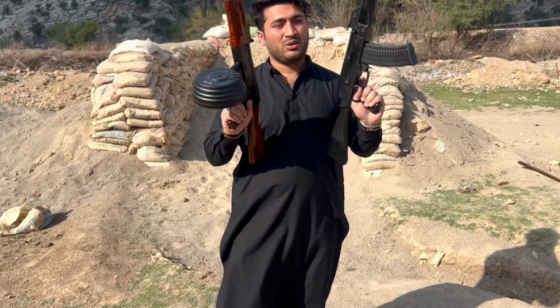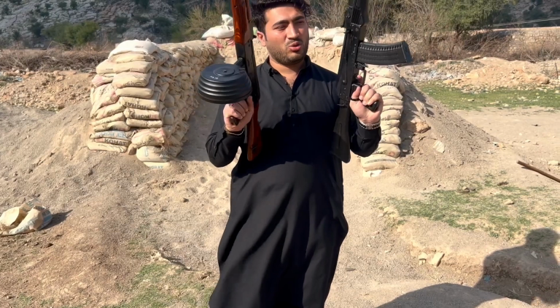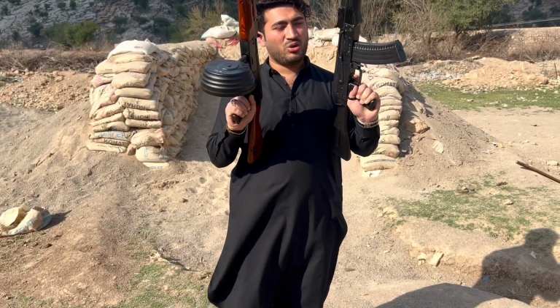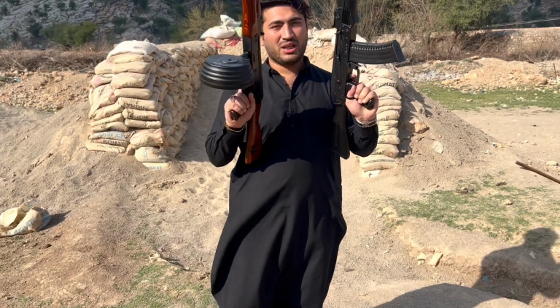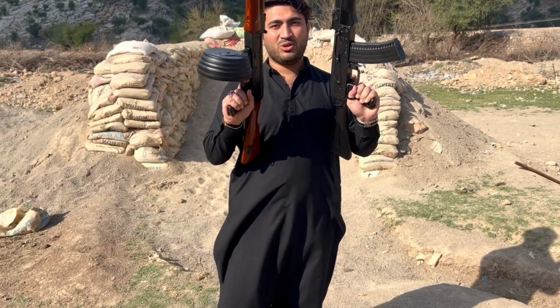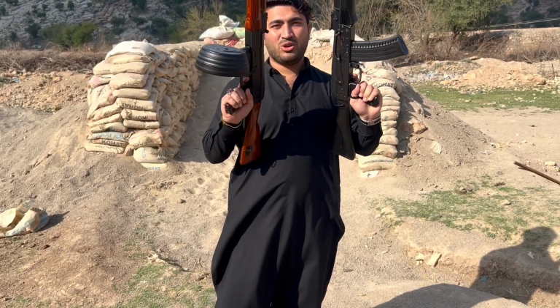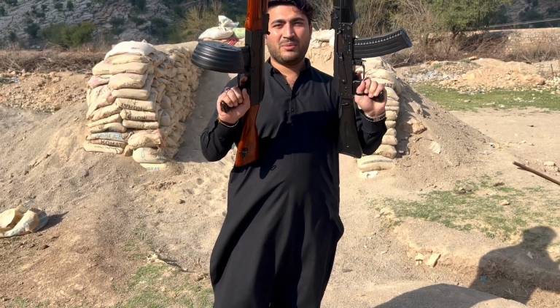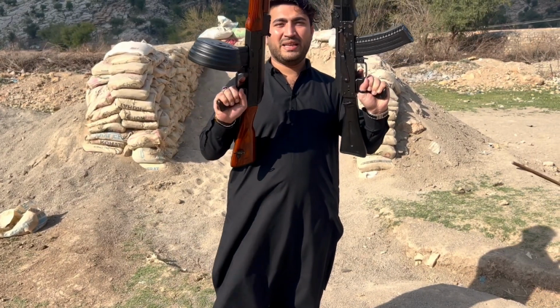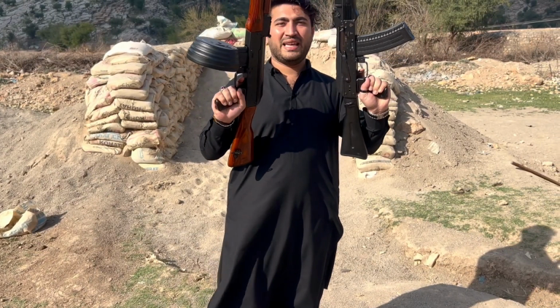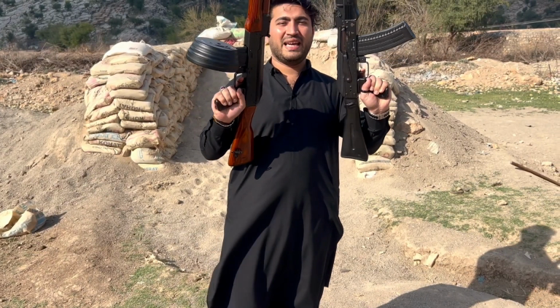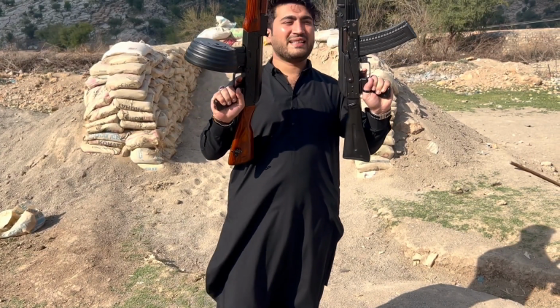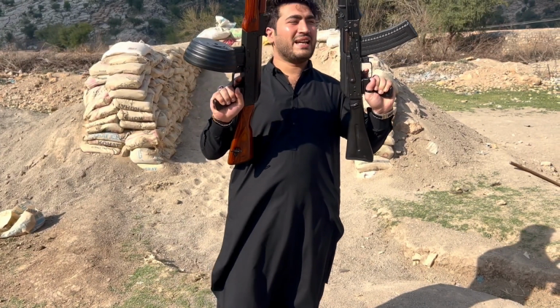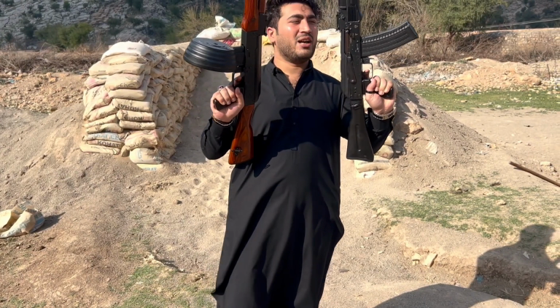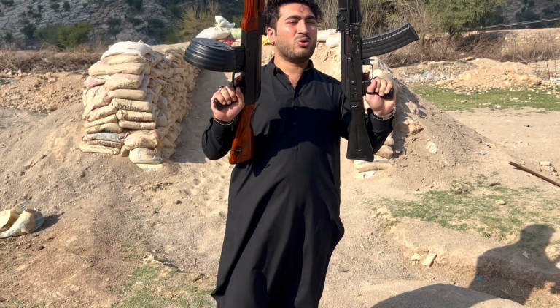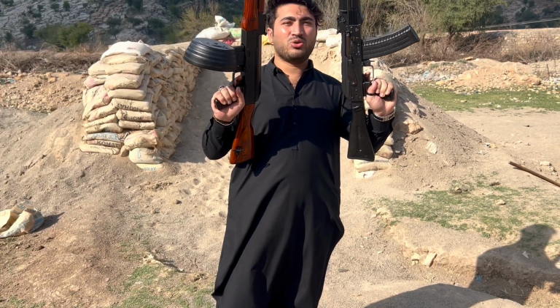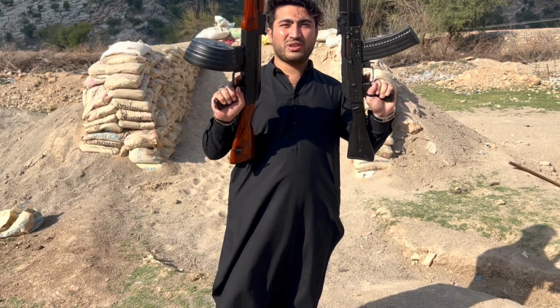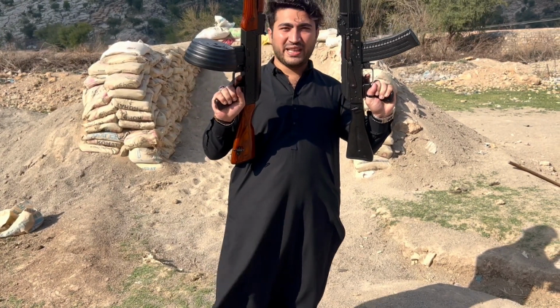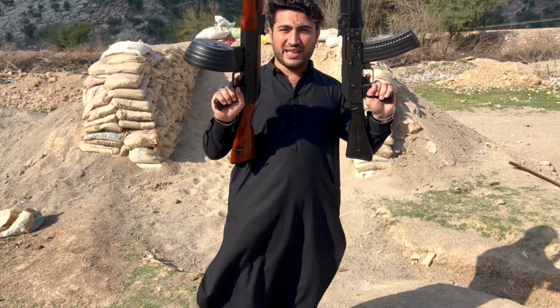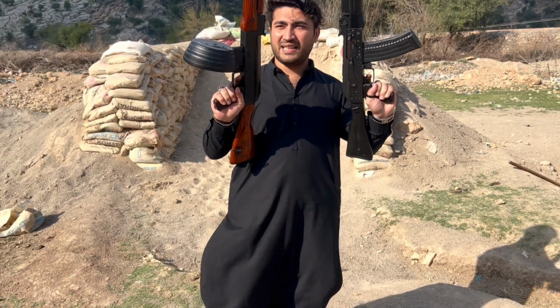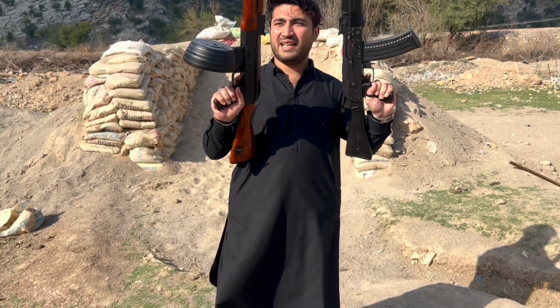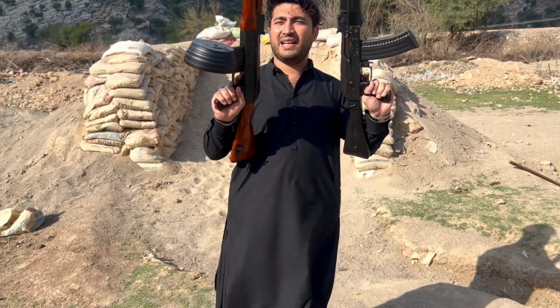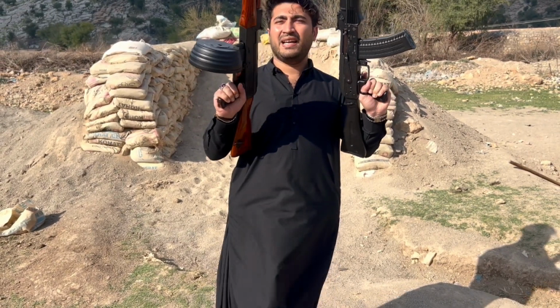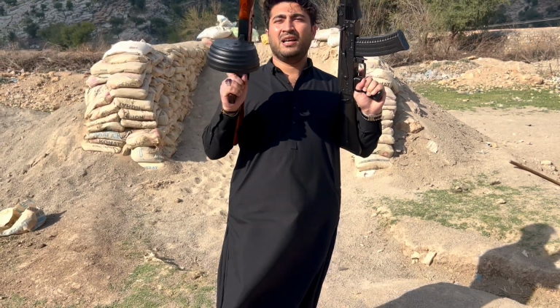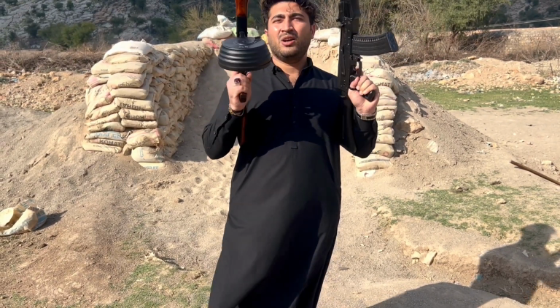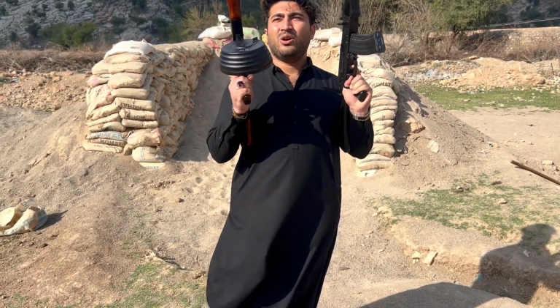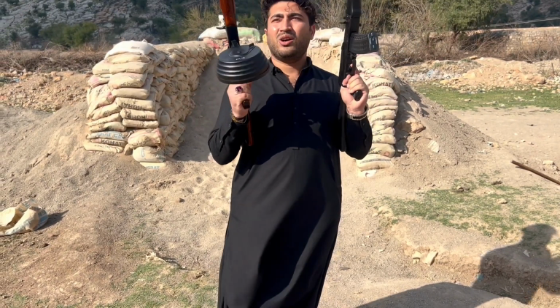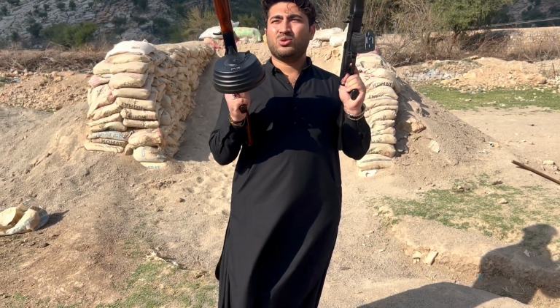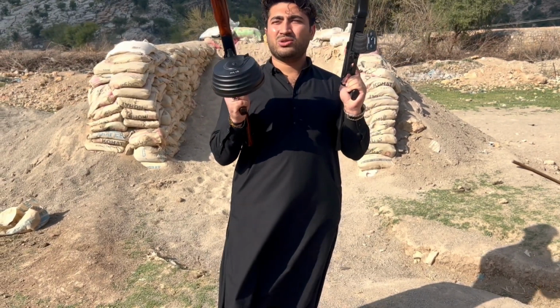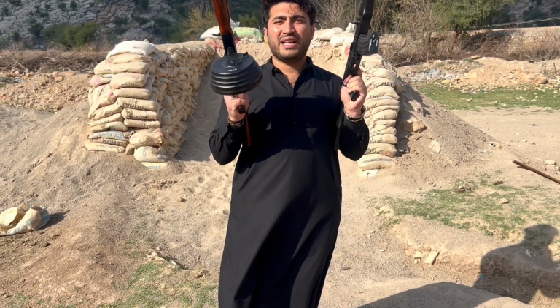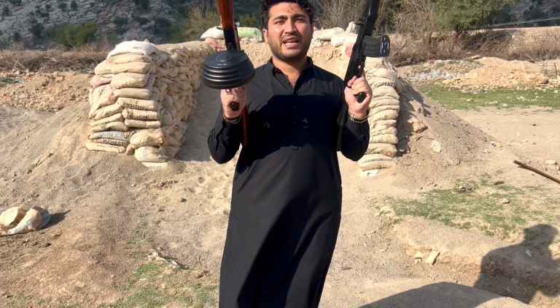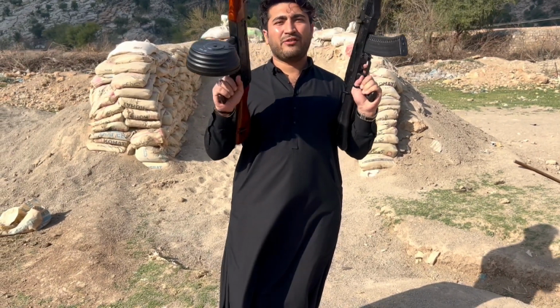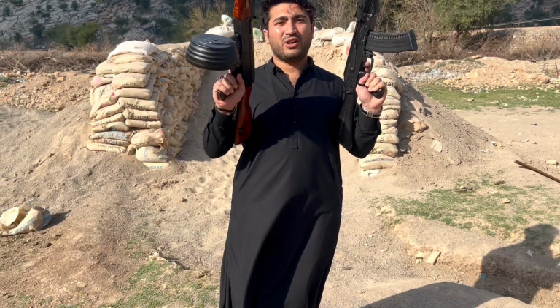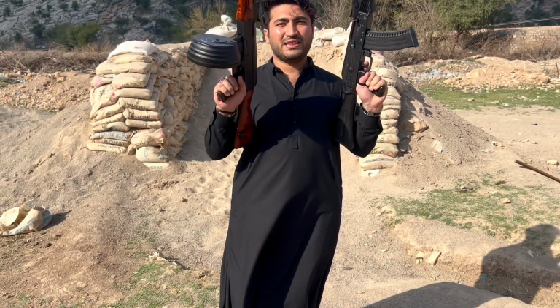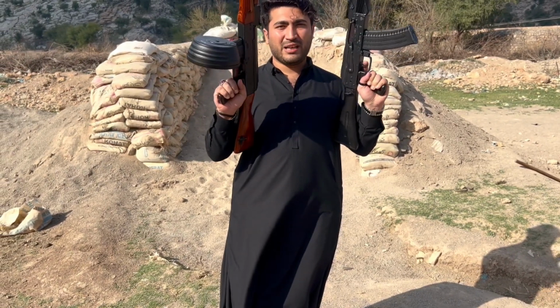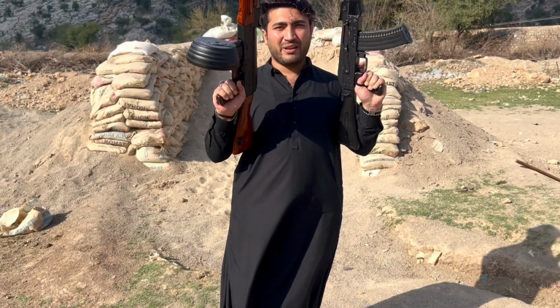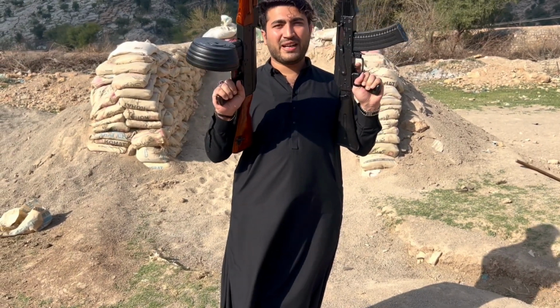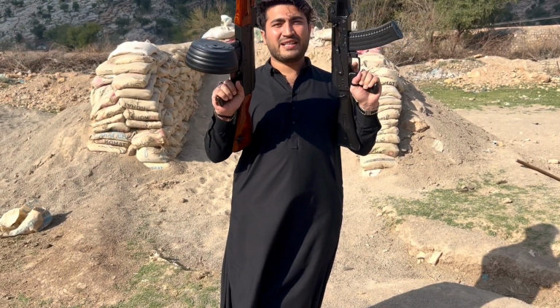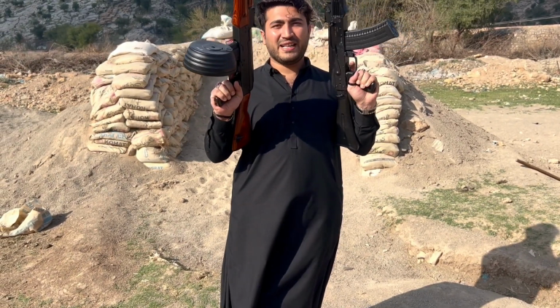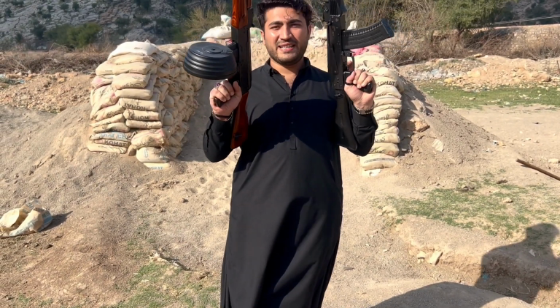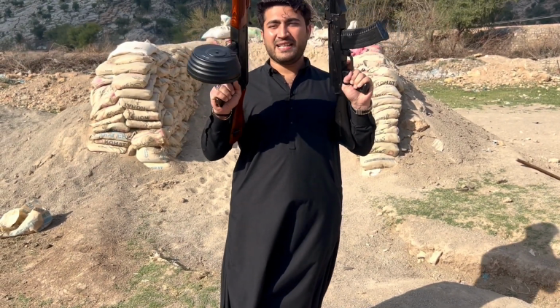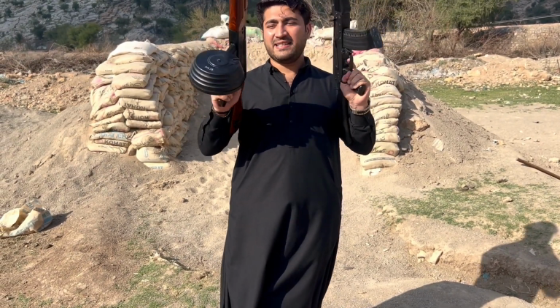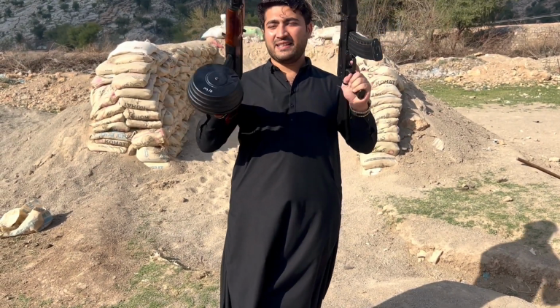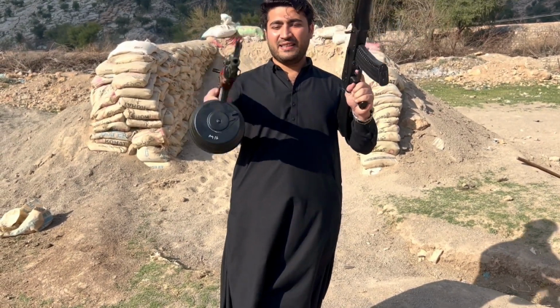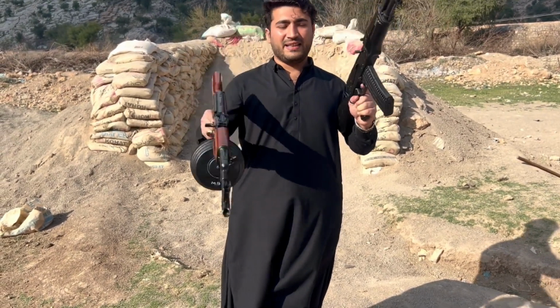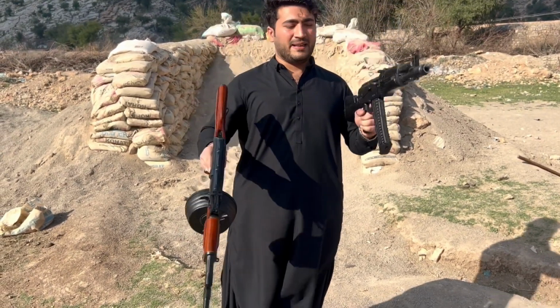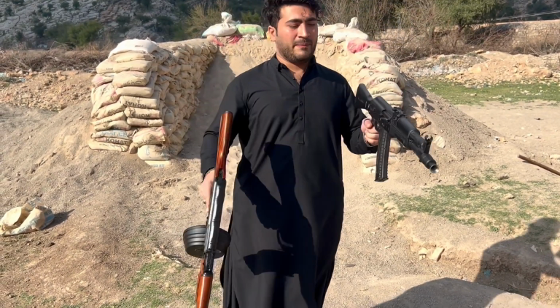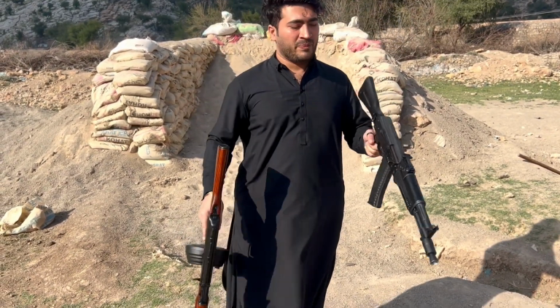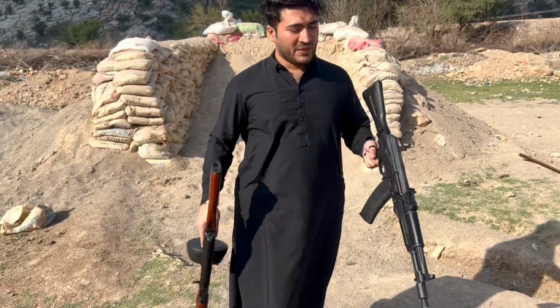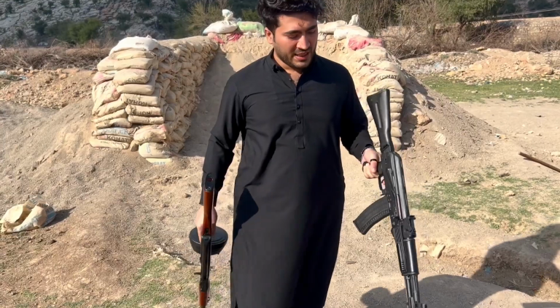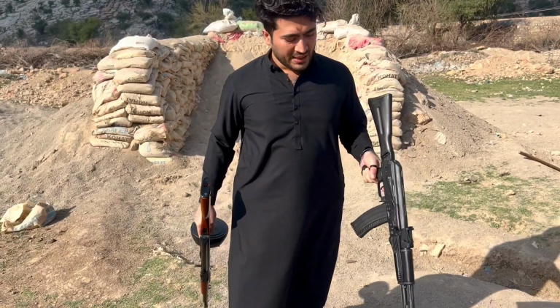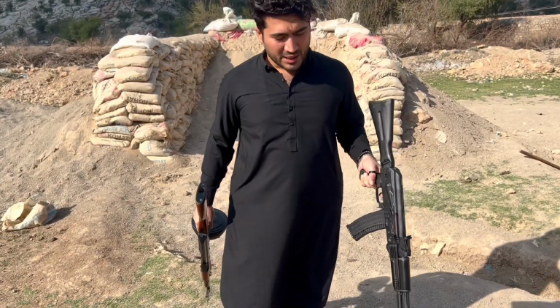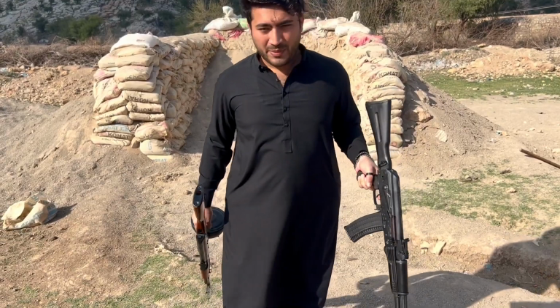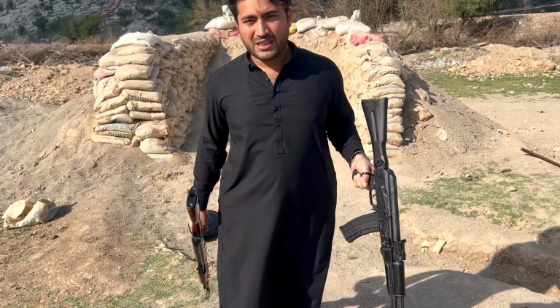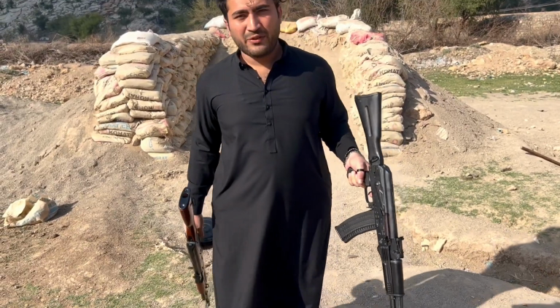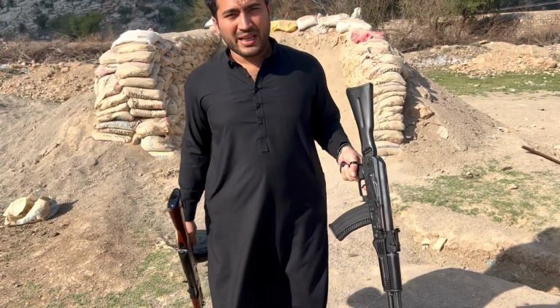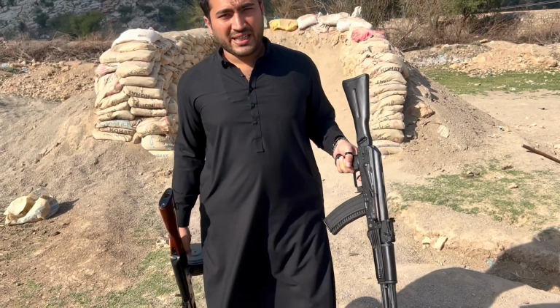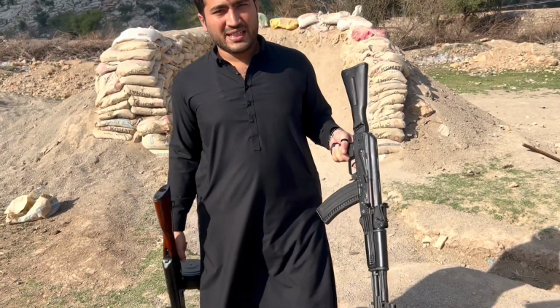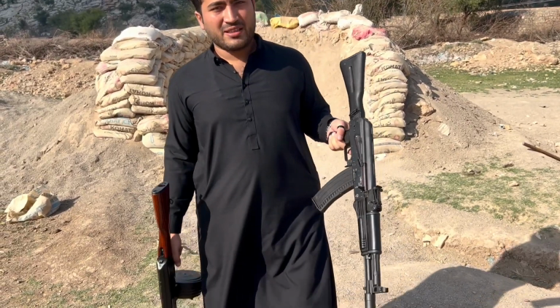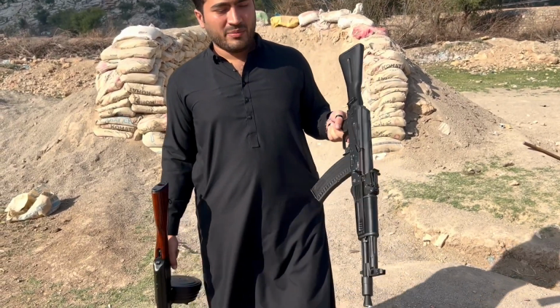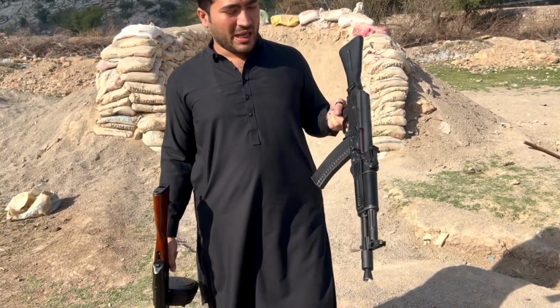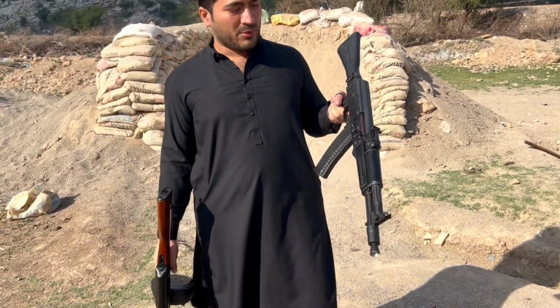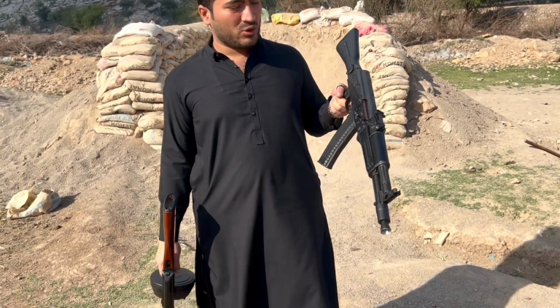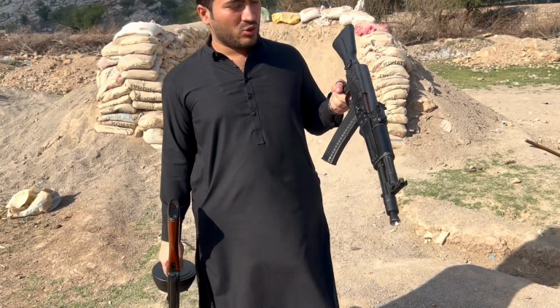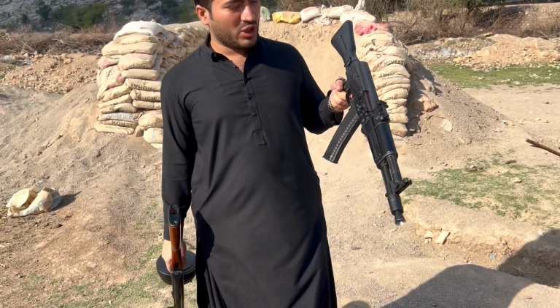Today we have two guns. You can see both — a Saiga 223 and the other one is an AK-47 Russian design. I will tell you the specifications of both.